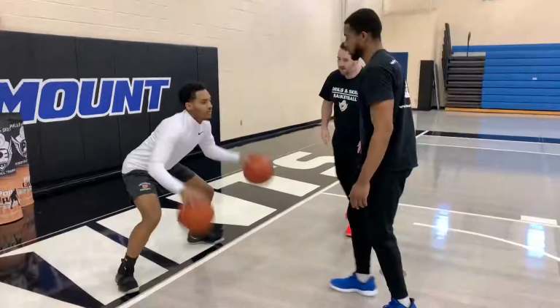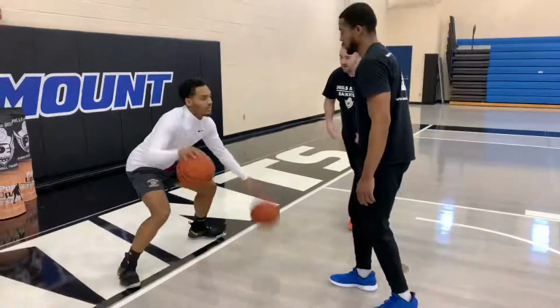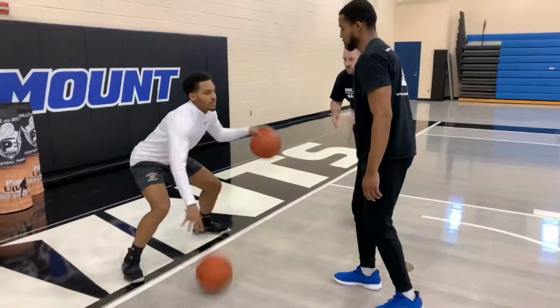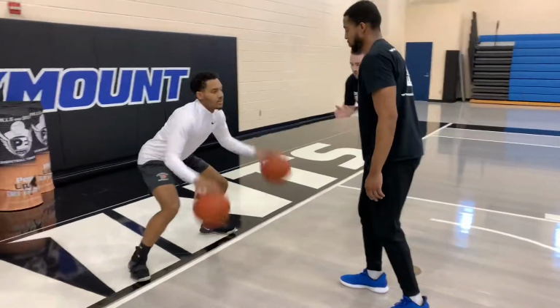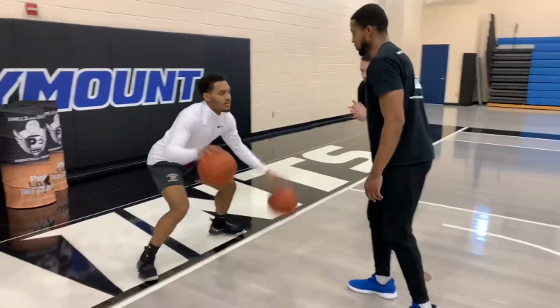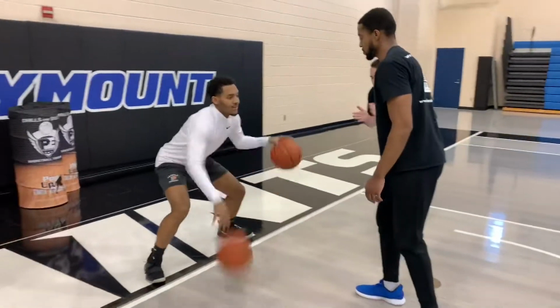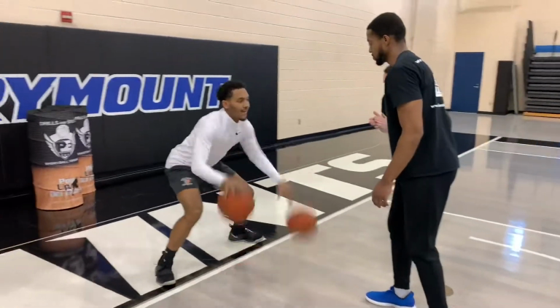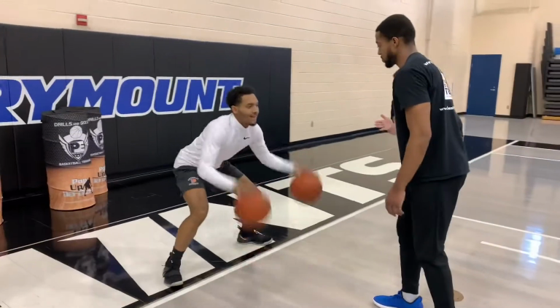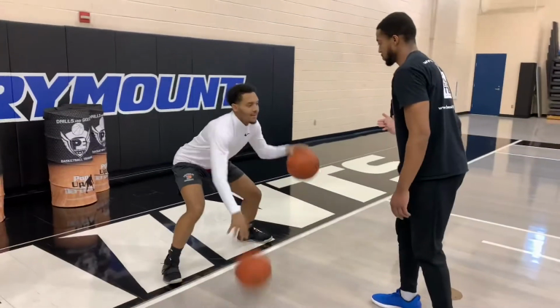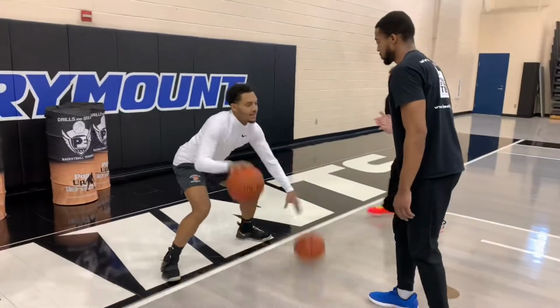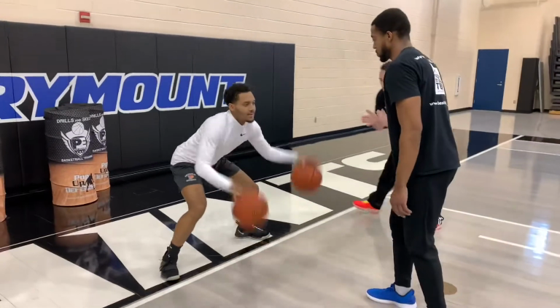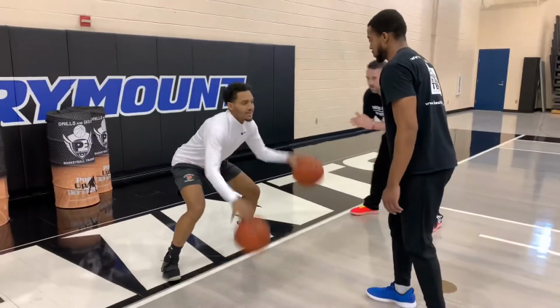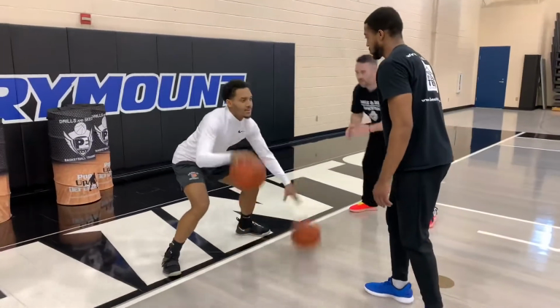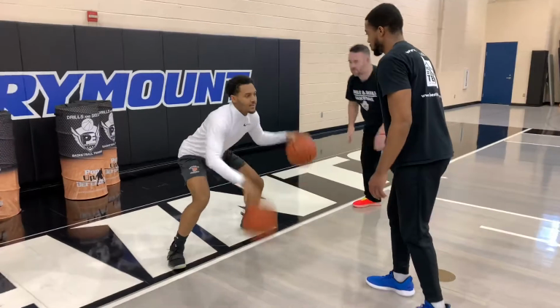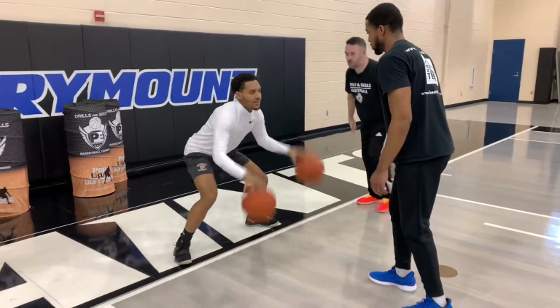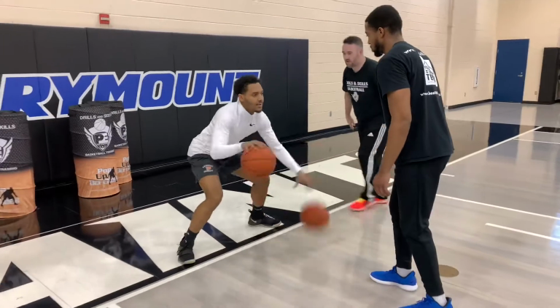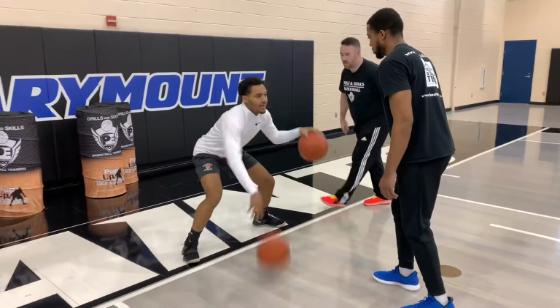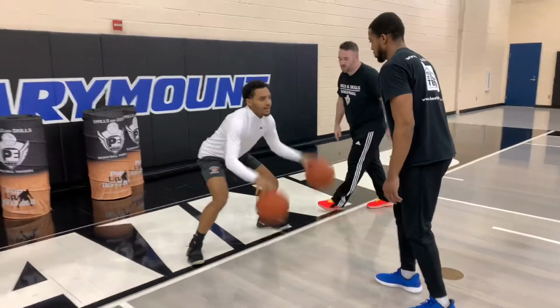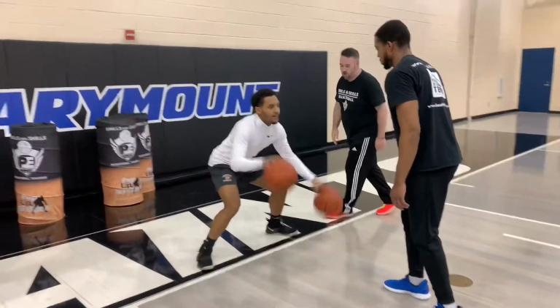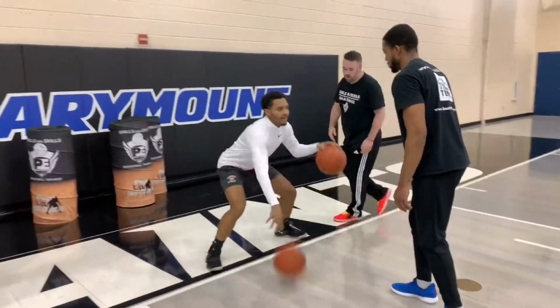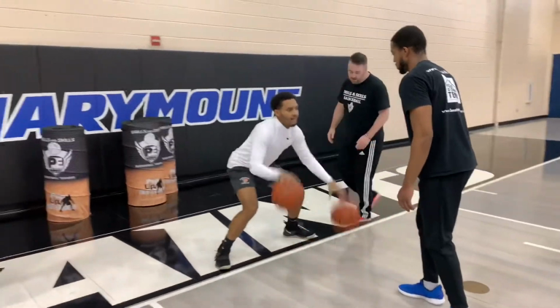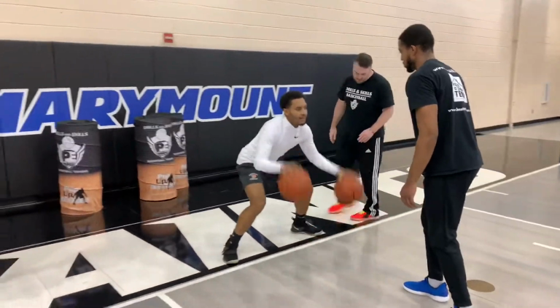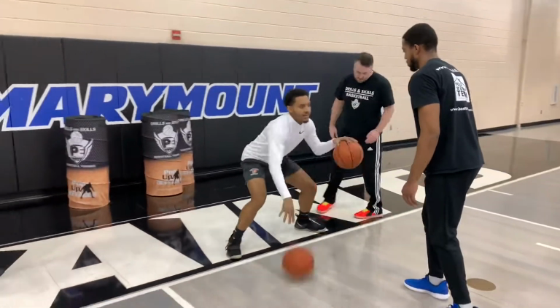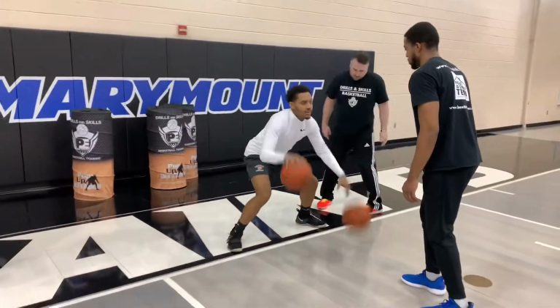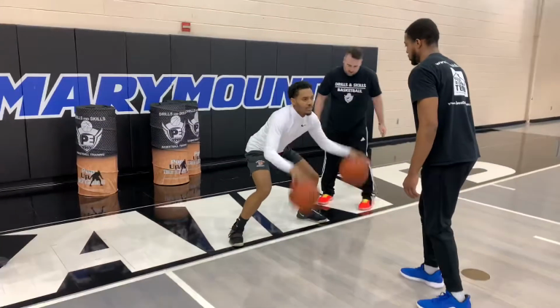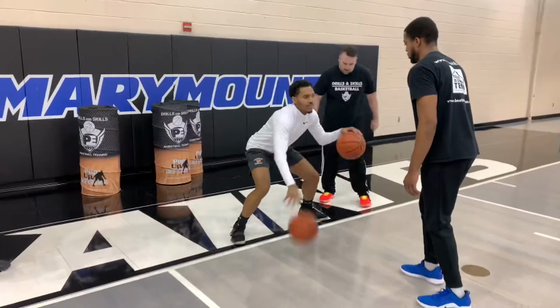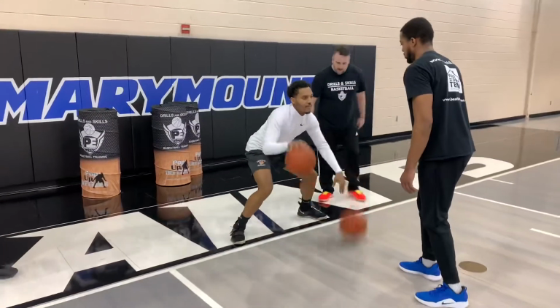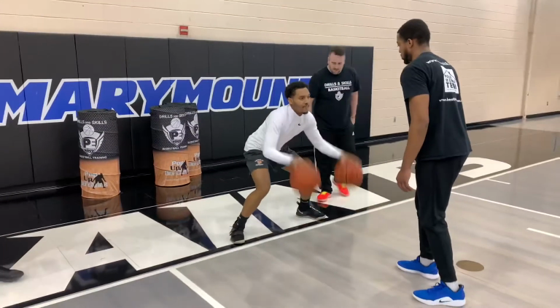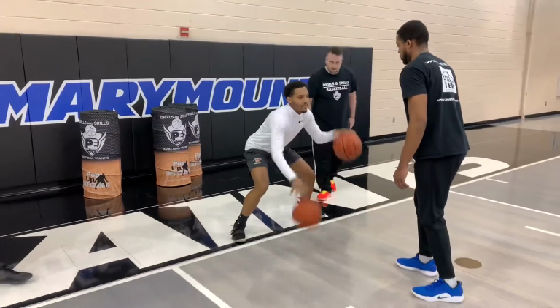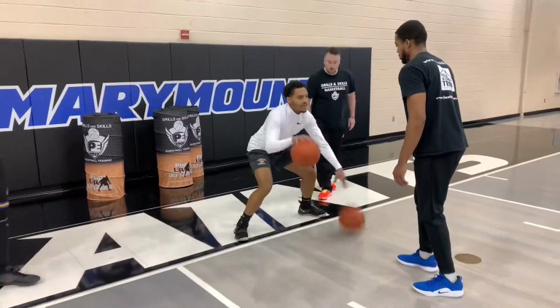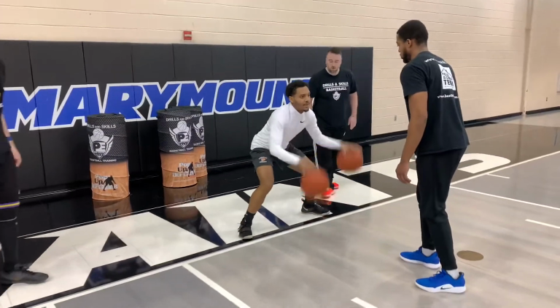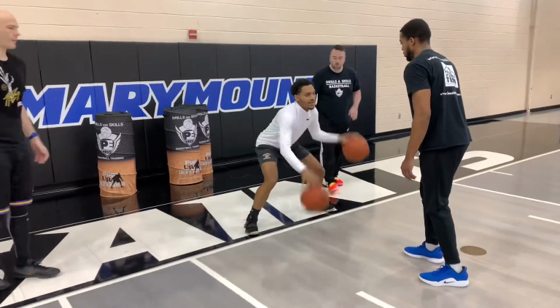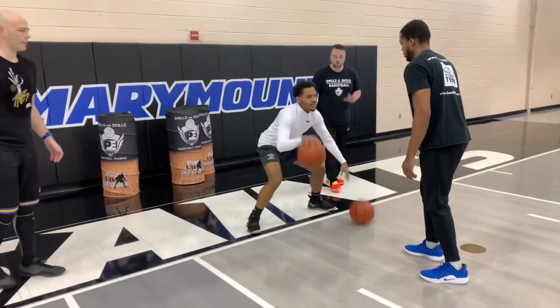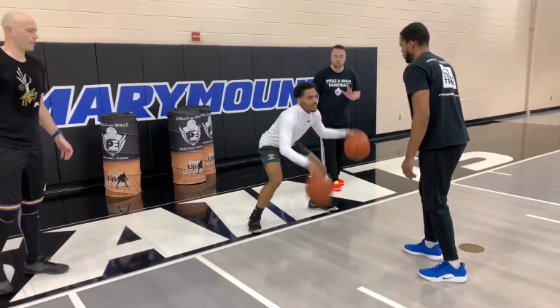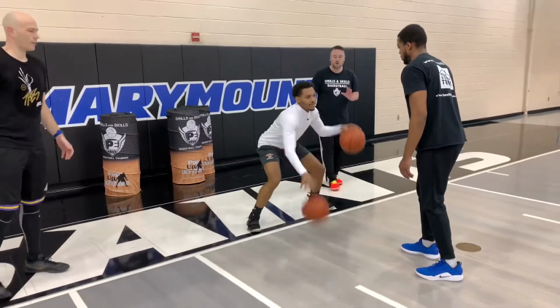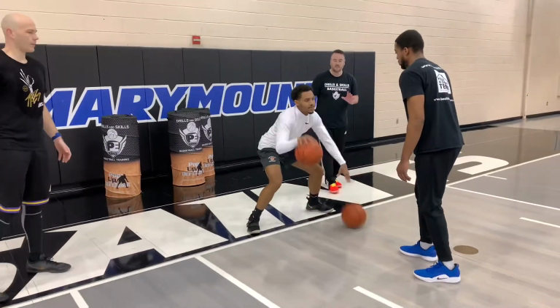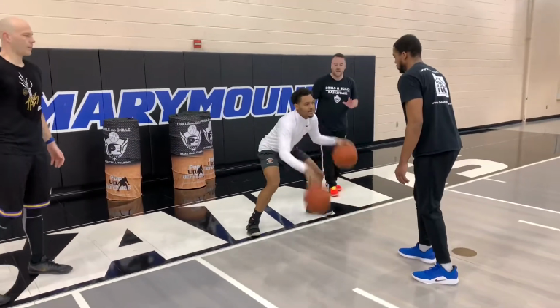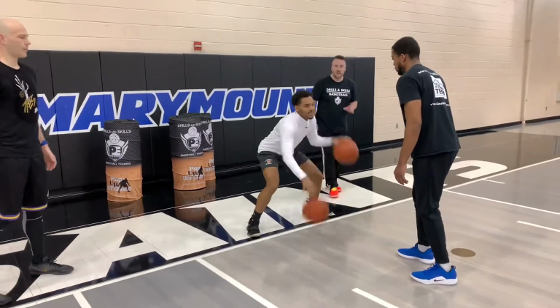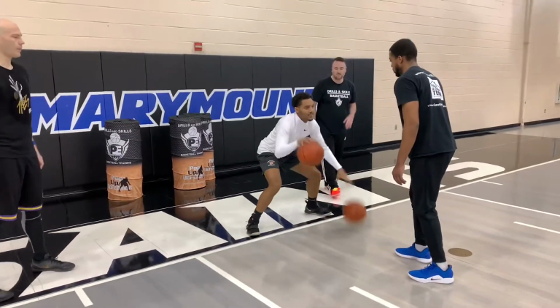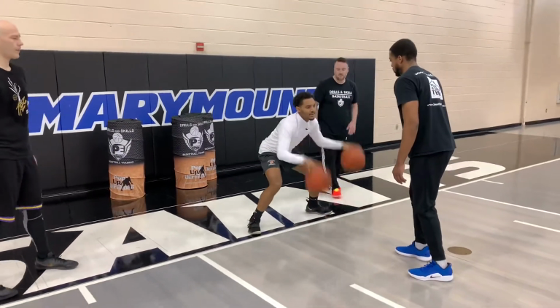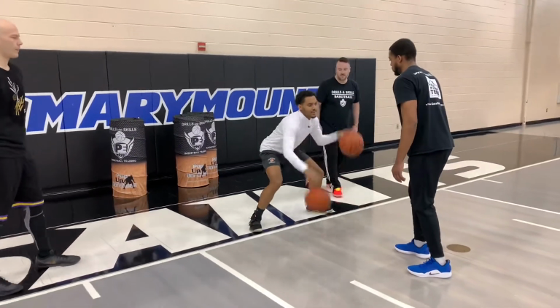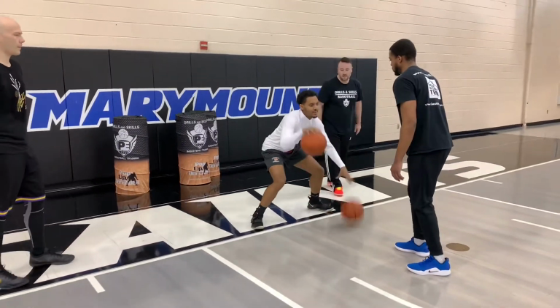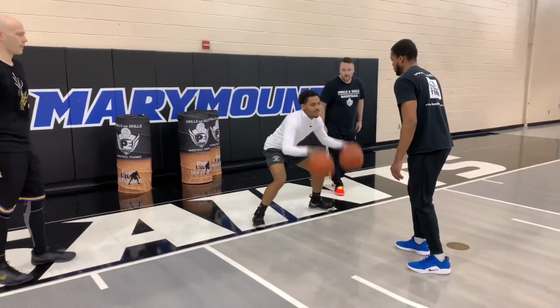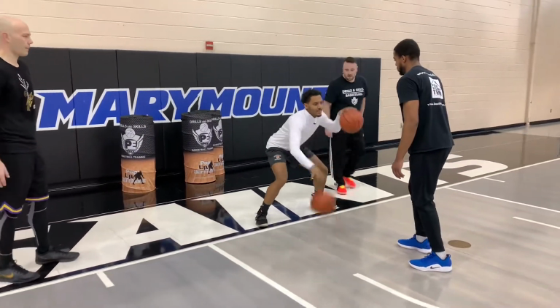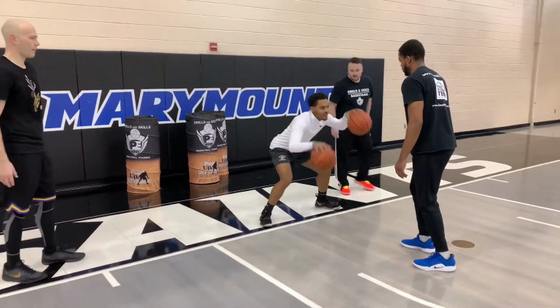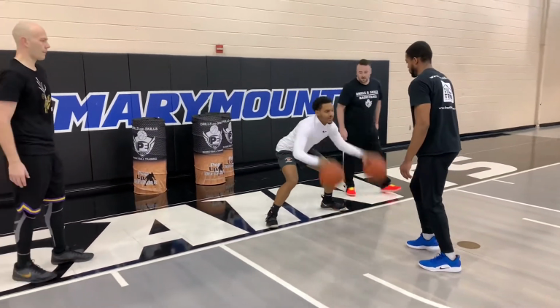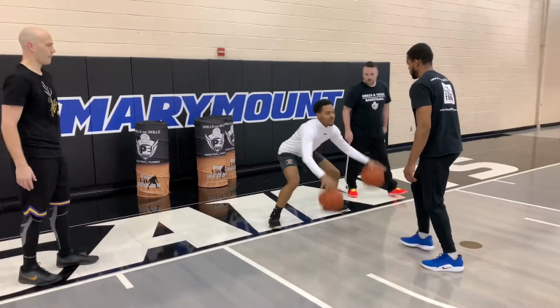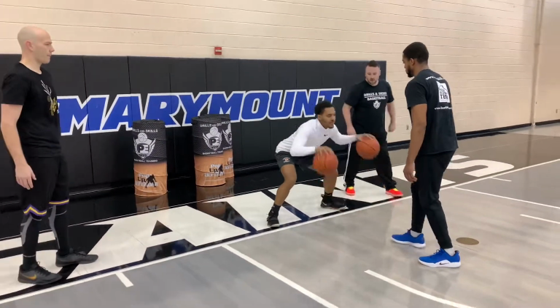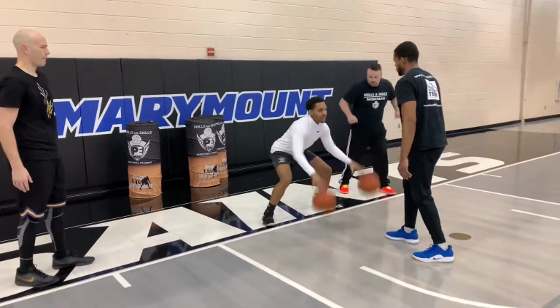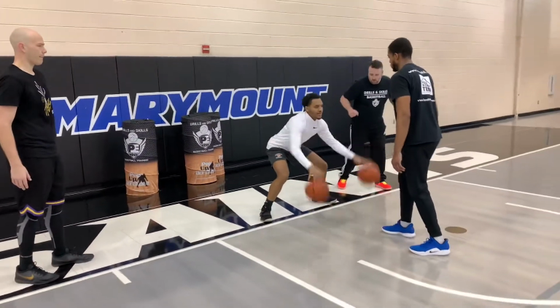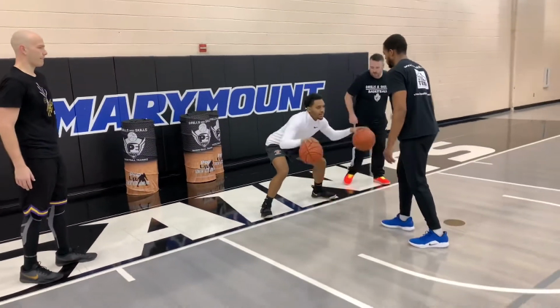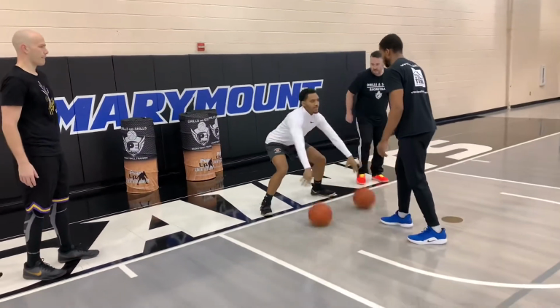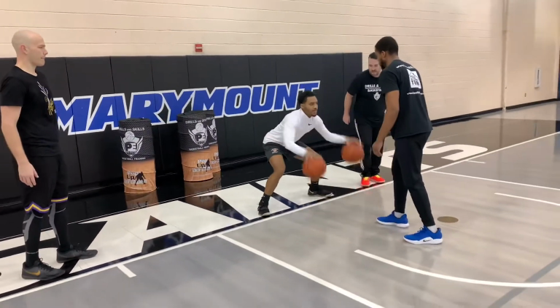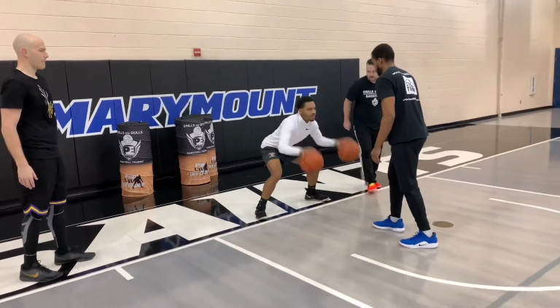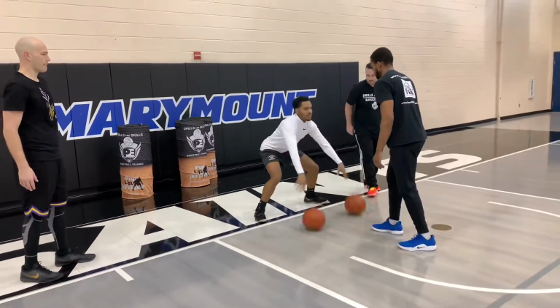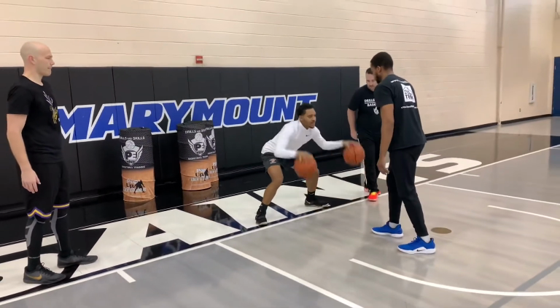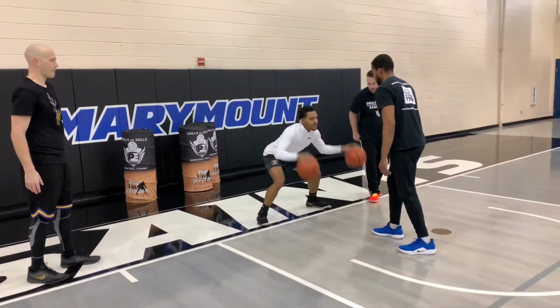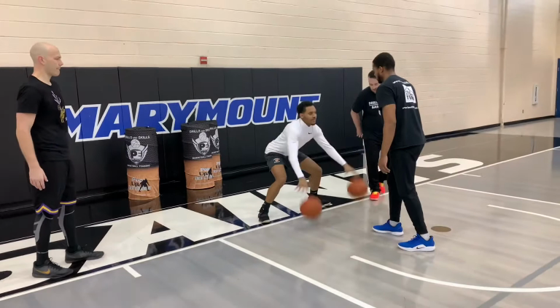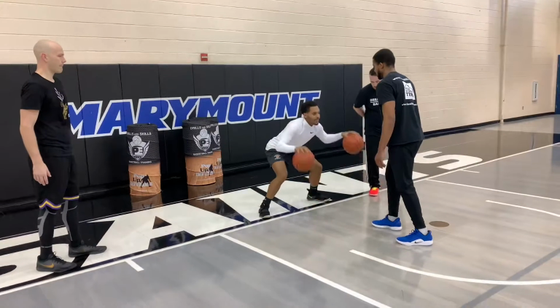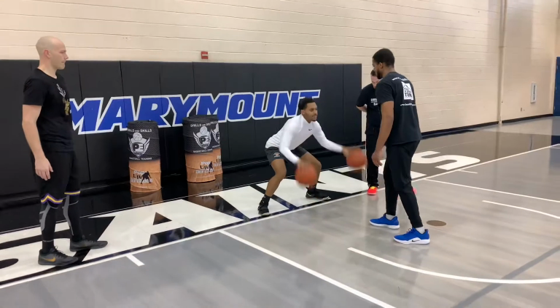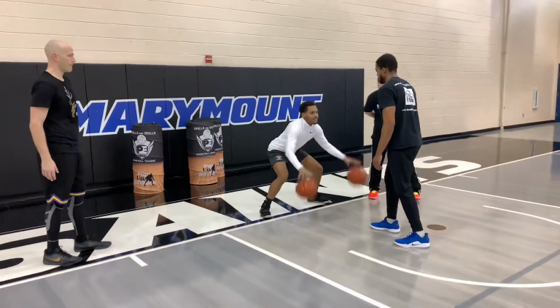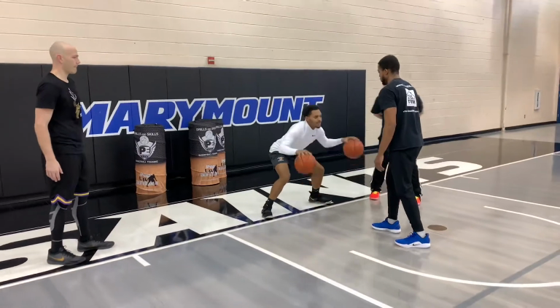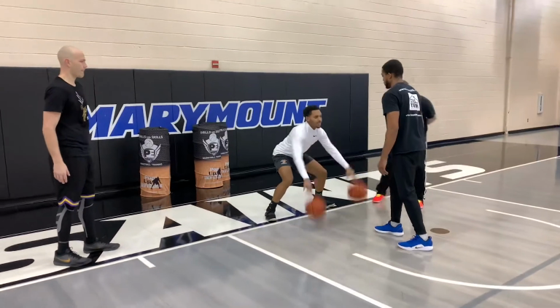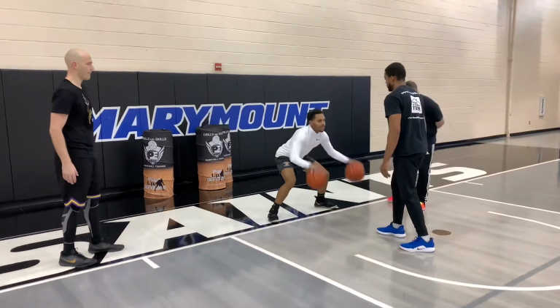Let's go, Jay. Nice and low. Nice and low. There you go. Nice and low. Let's do it 20 times. So you're going to 20 again. That's it. Good, Jay.